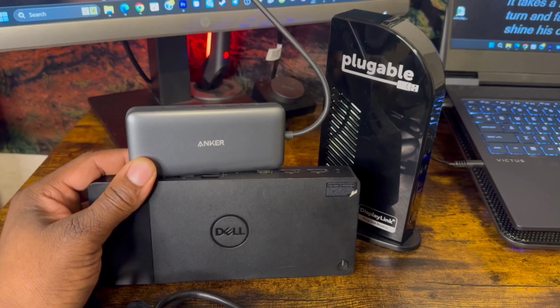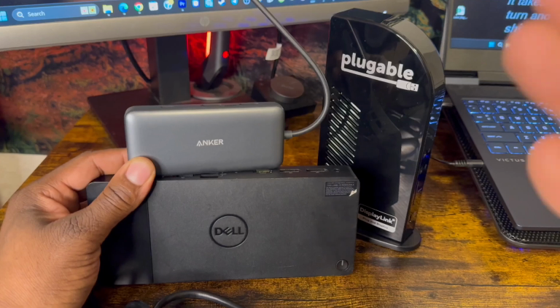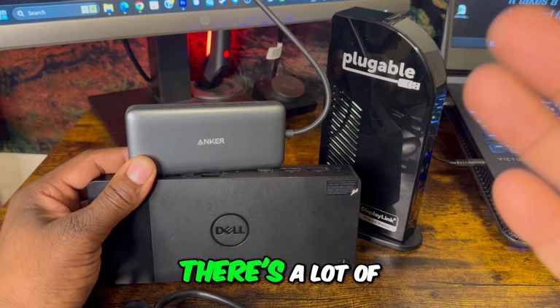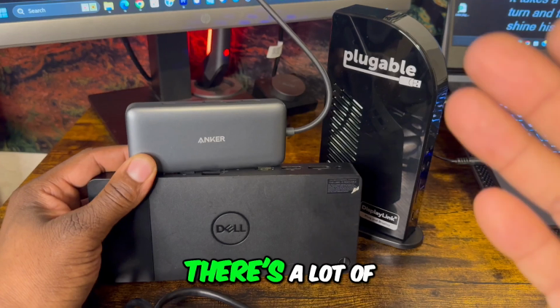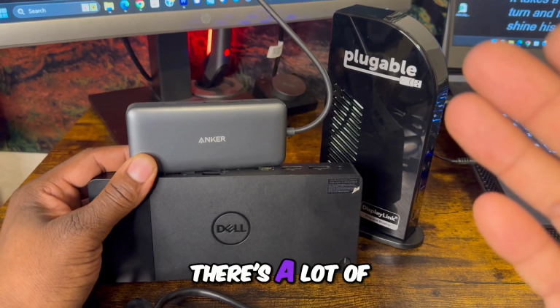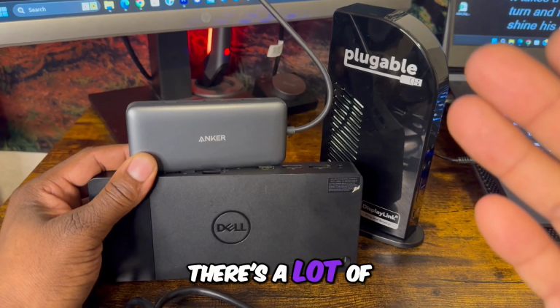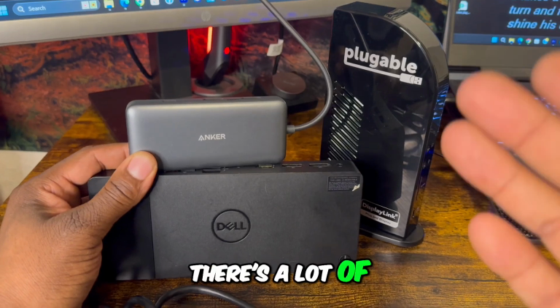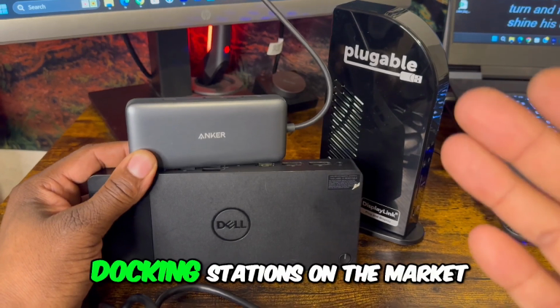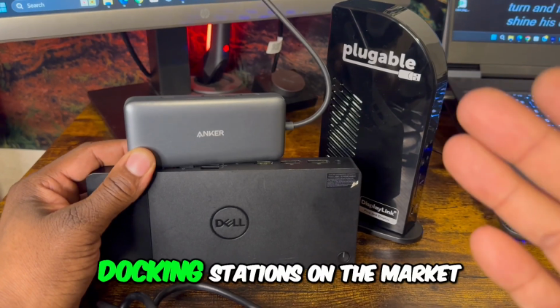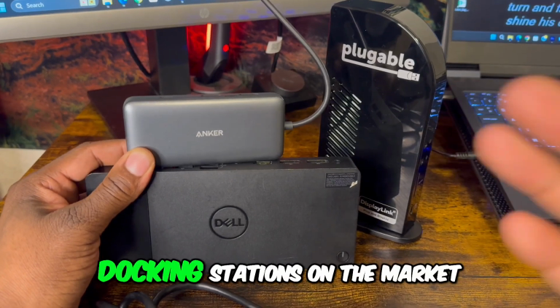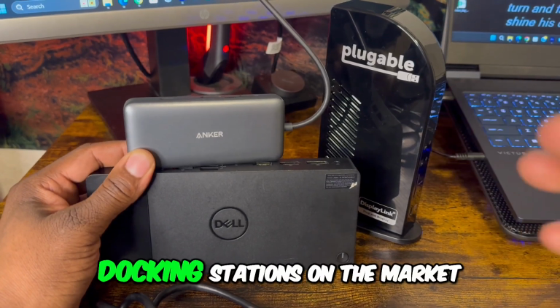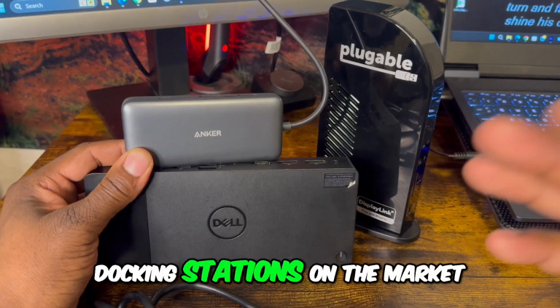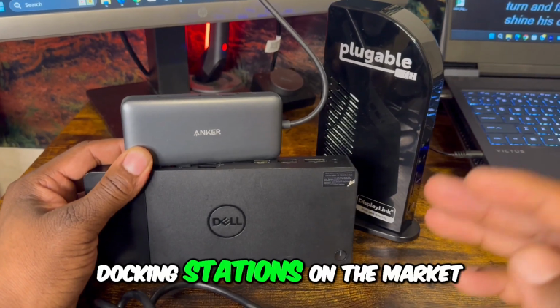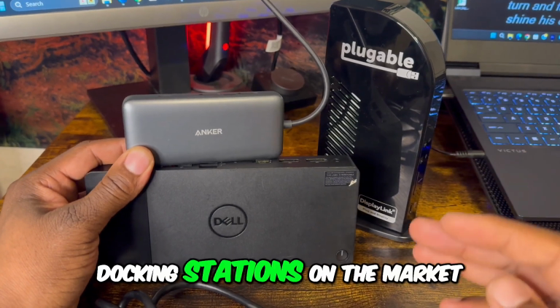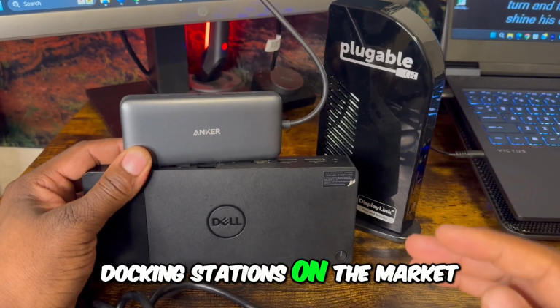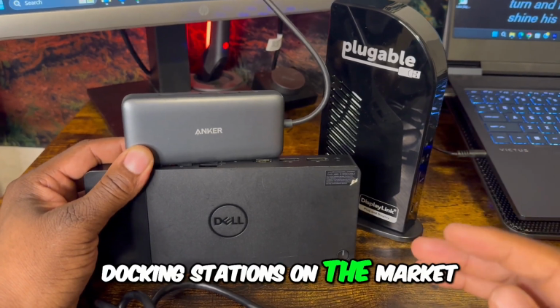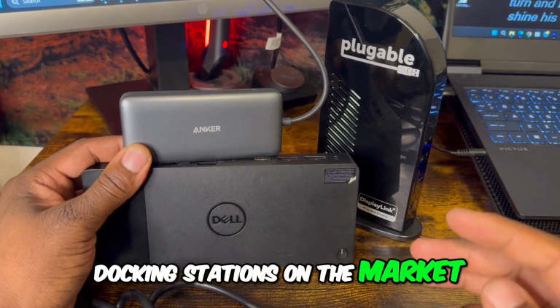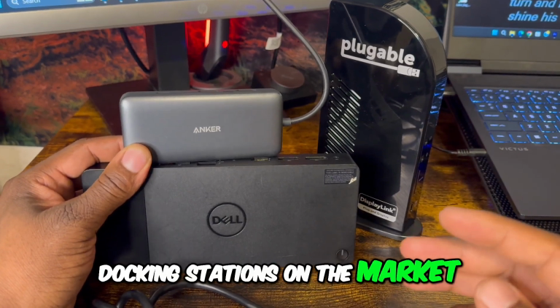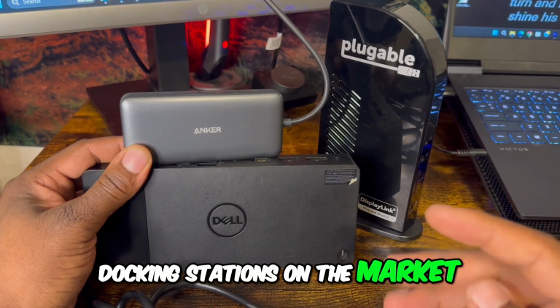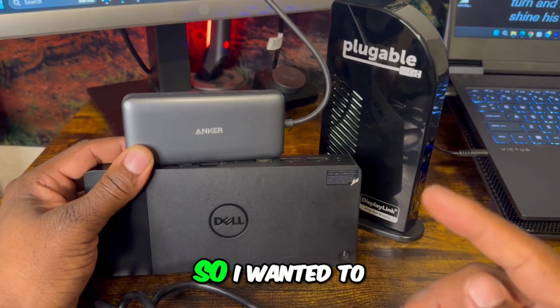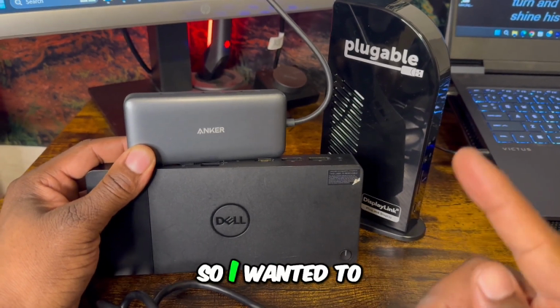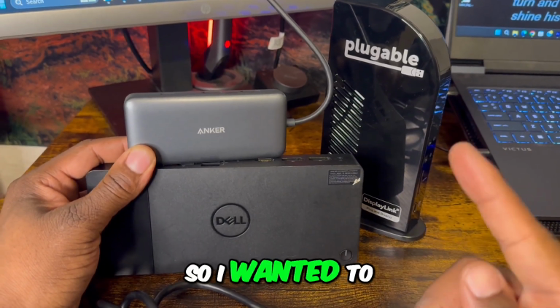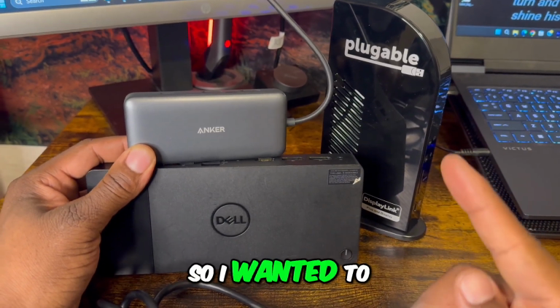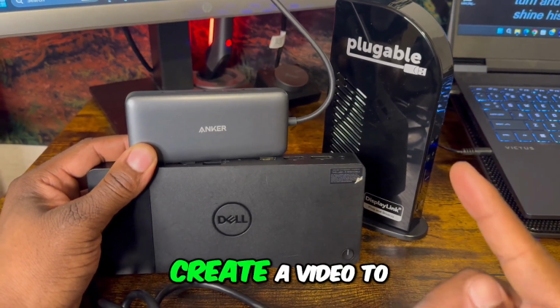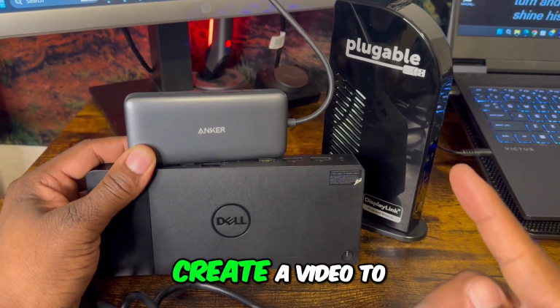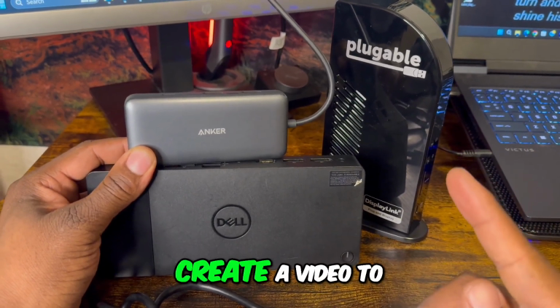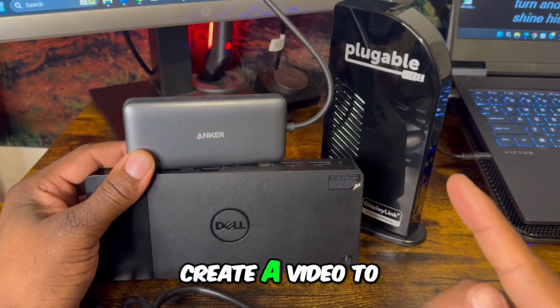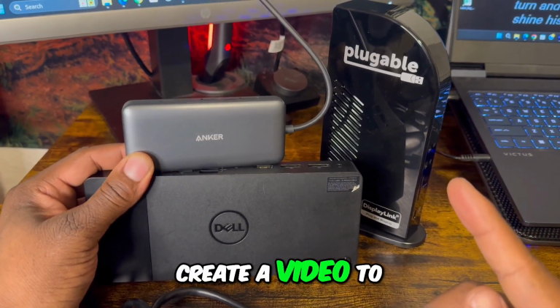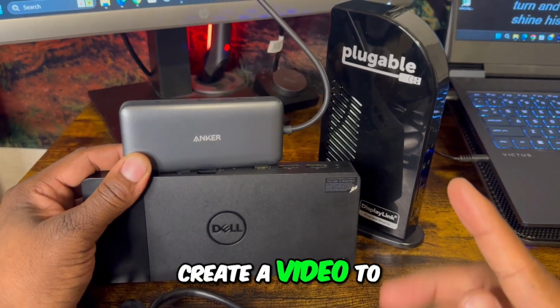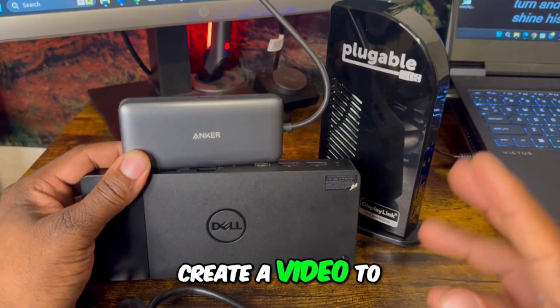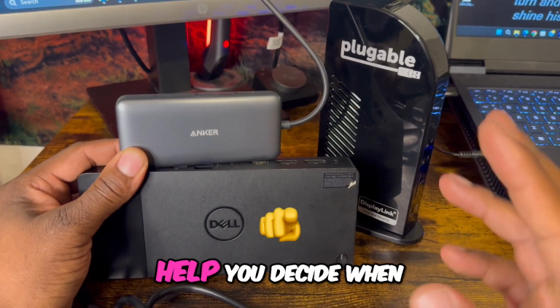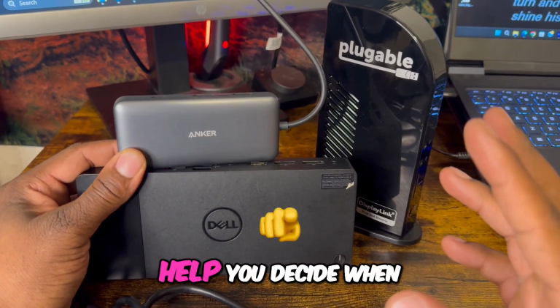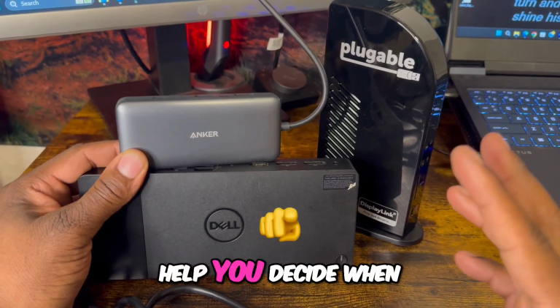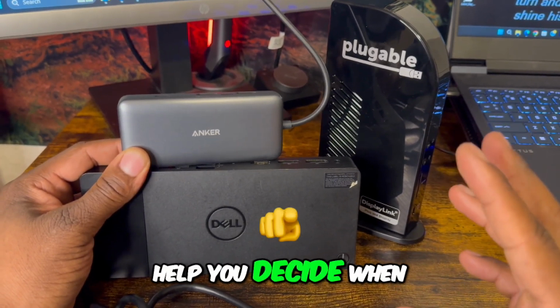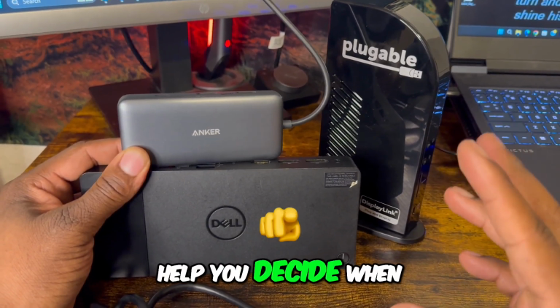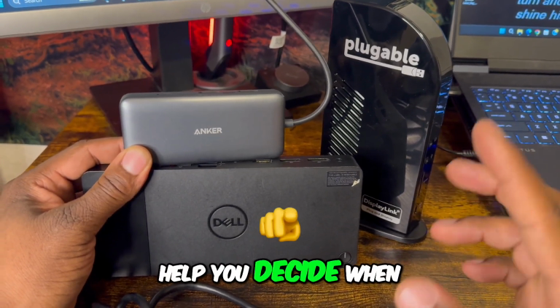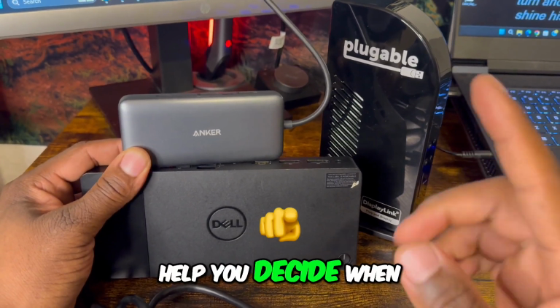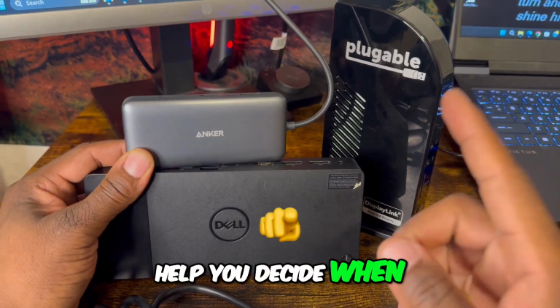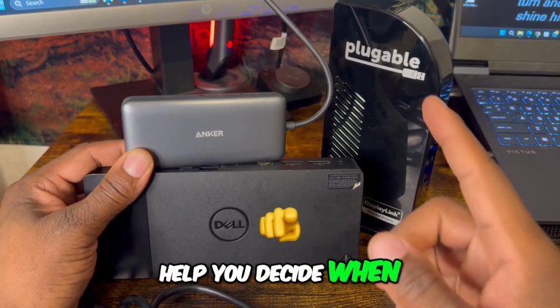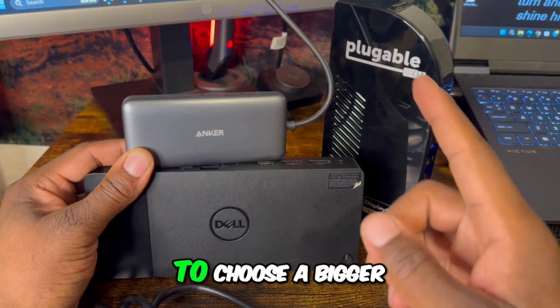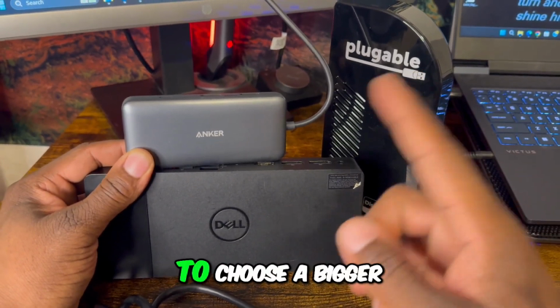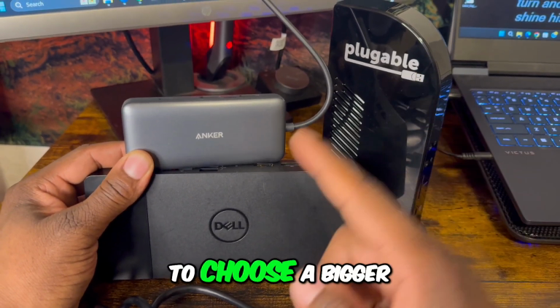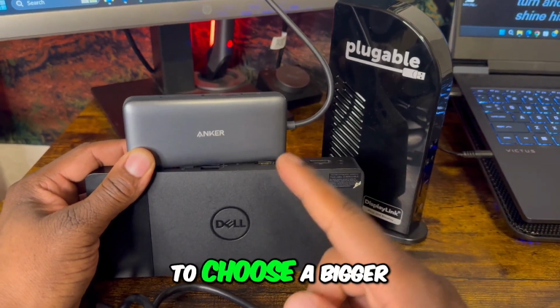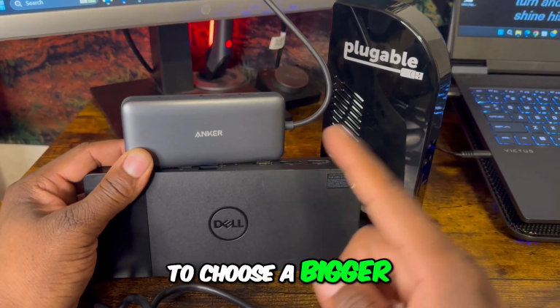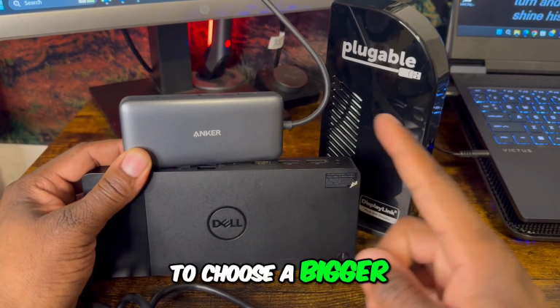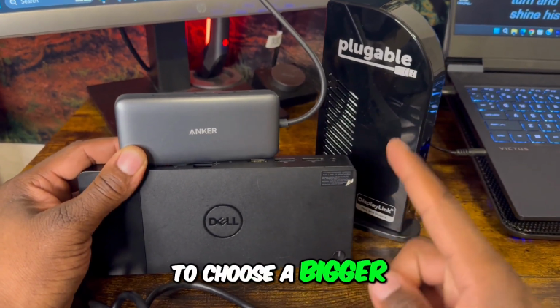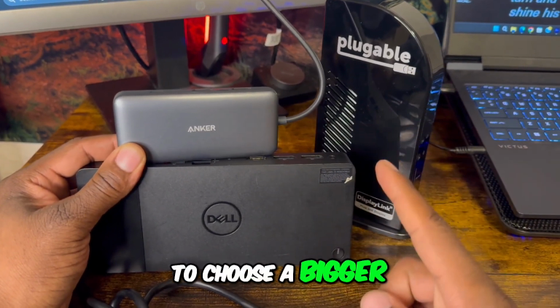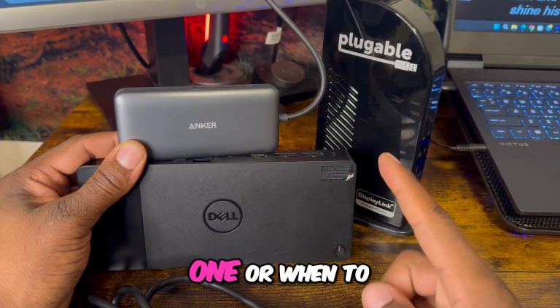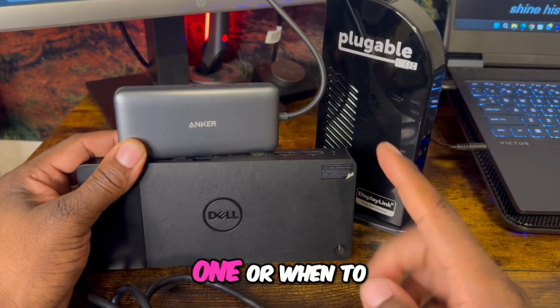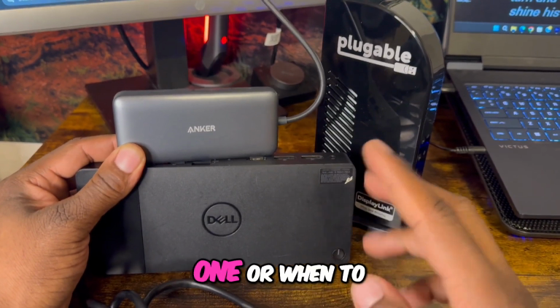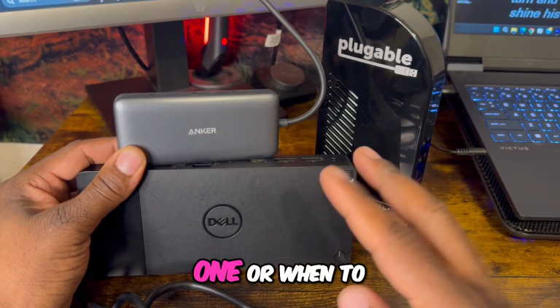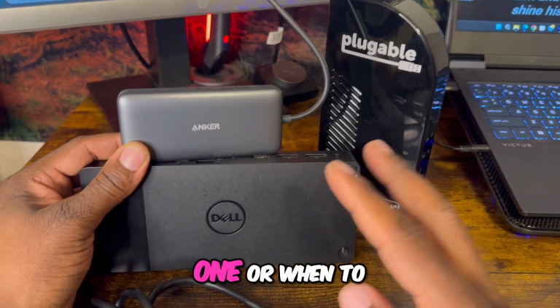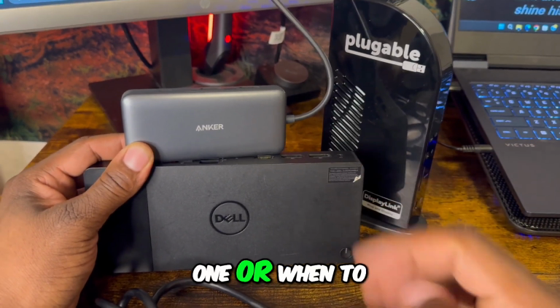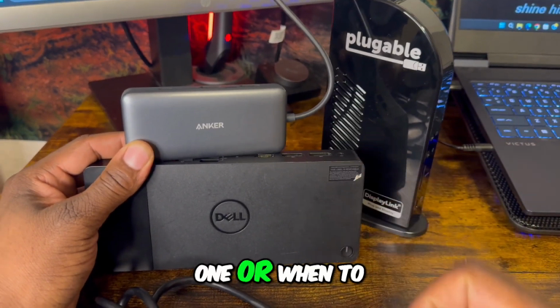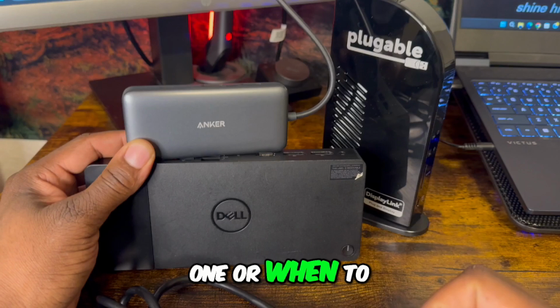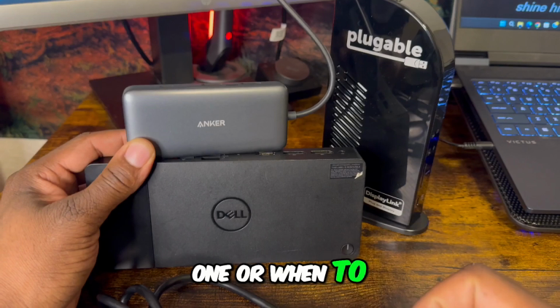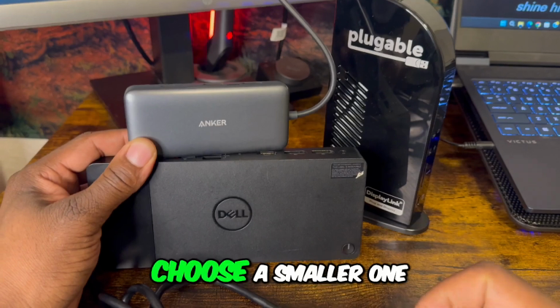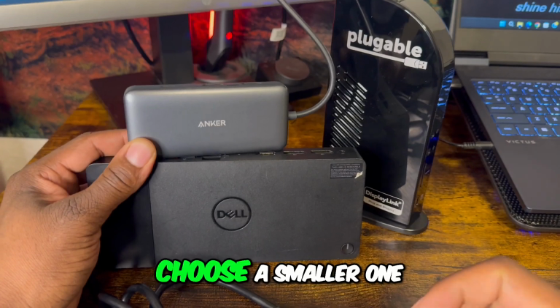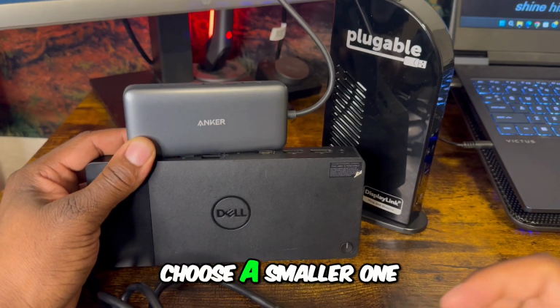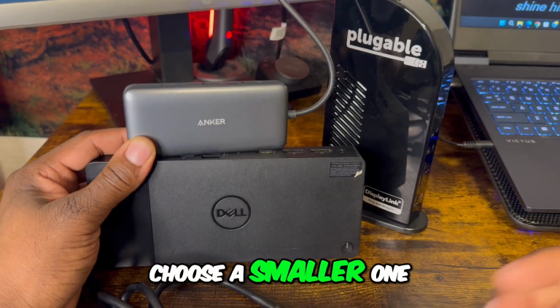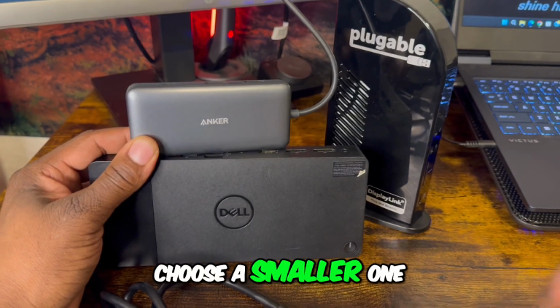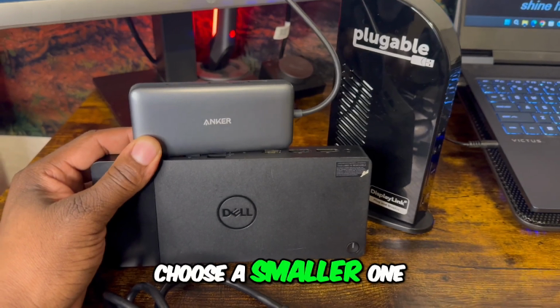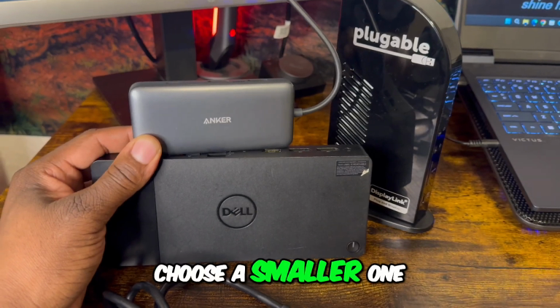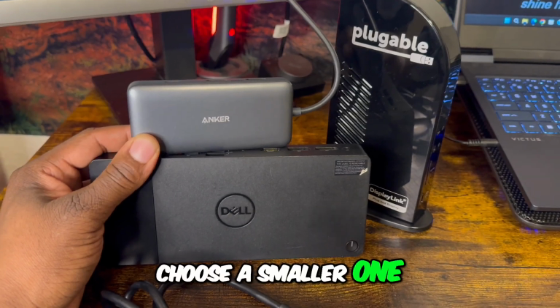There's a lot of docking stations on the market, so I wanted to create a video to help you decide when to choose a bigger one or when to choose a smaller one.